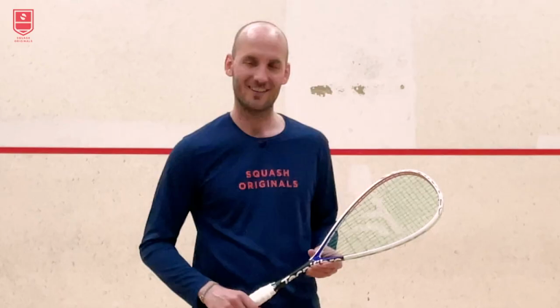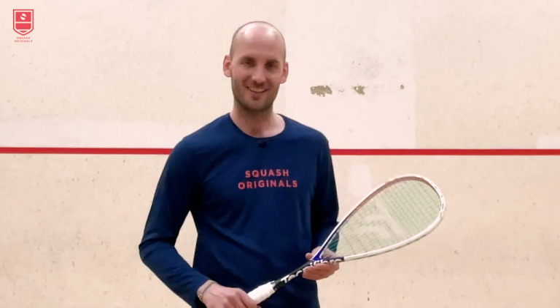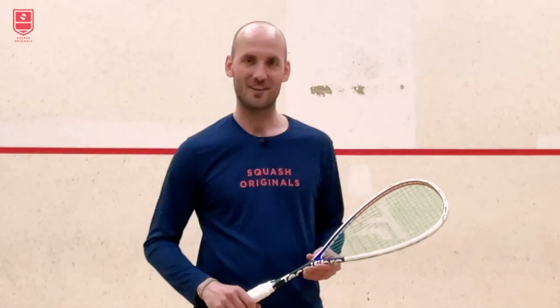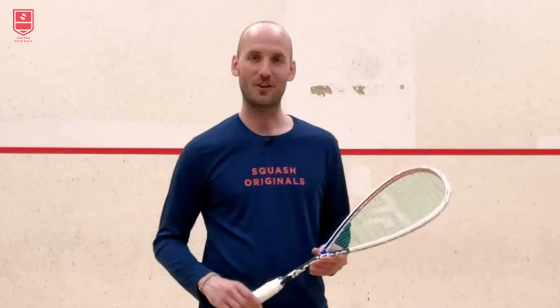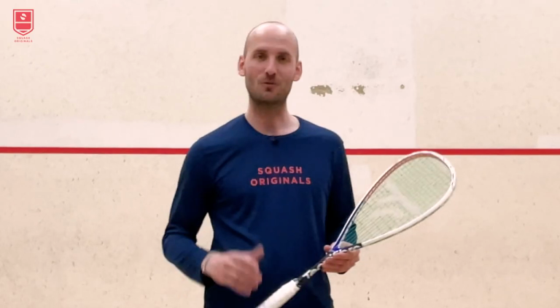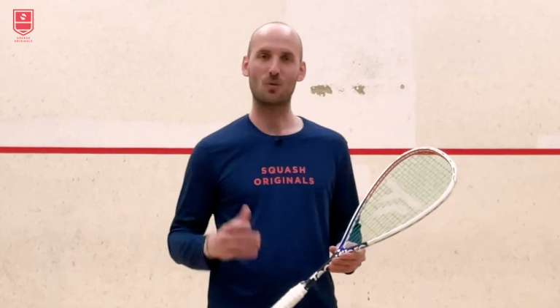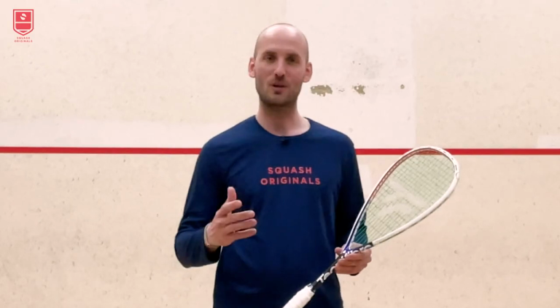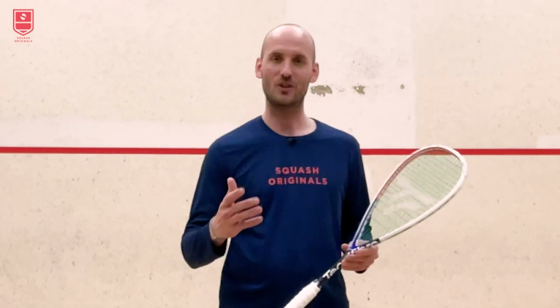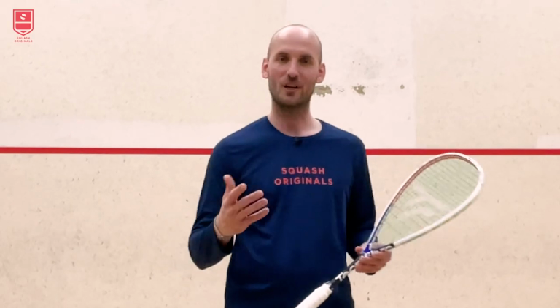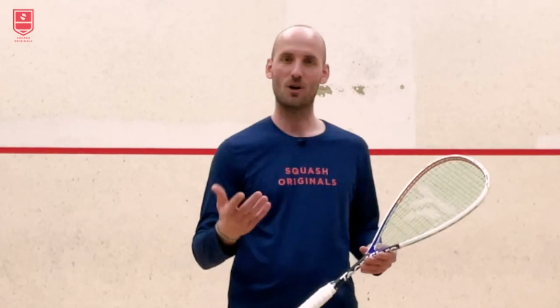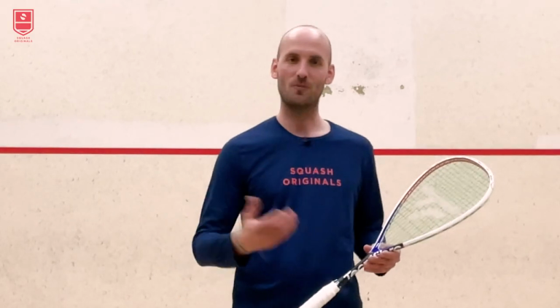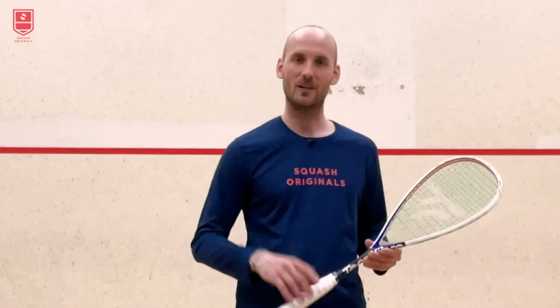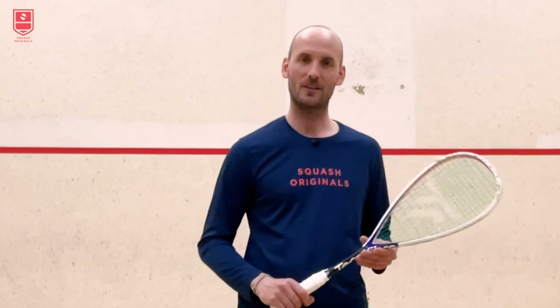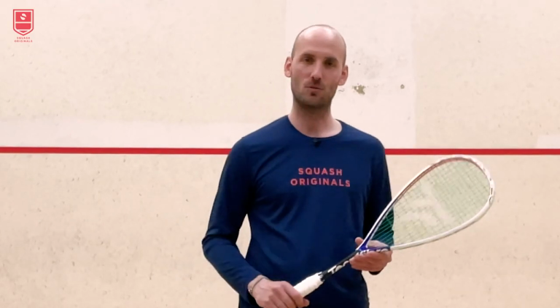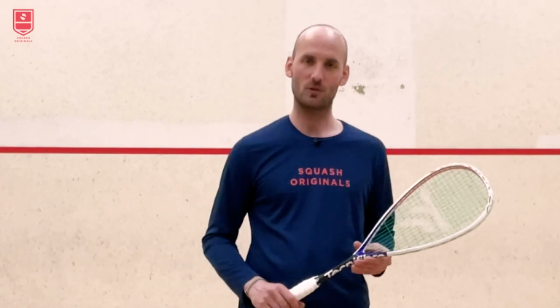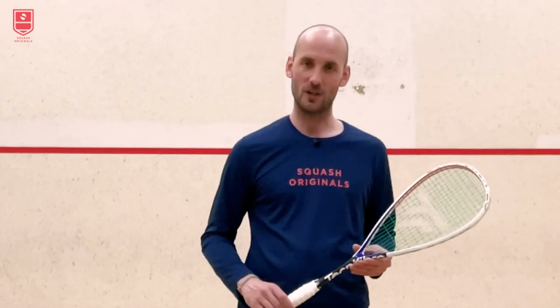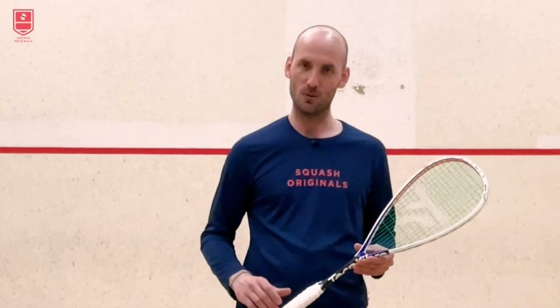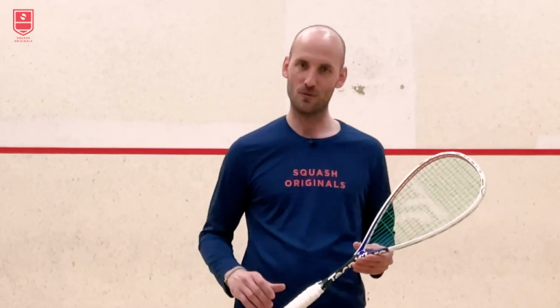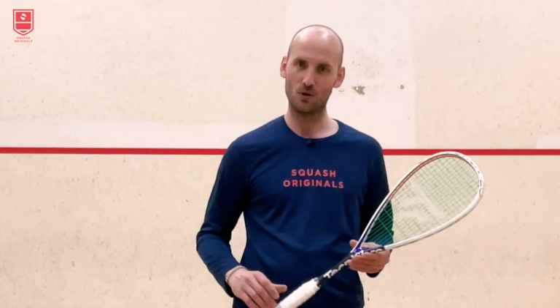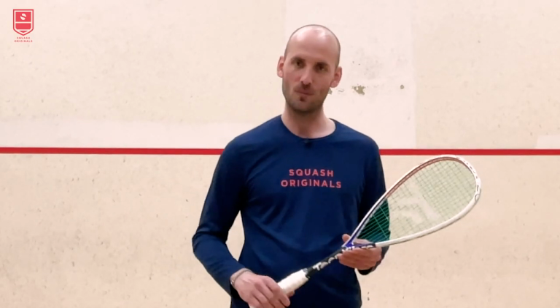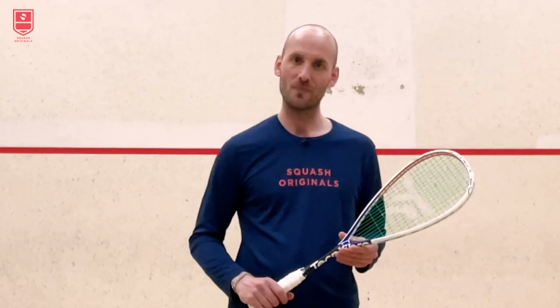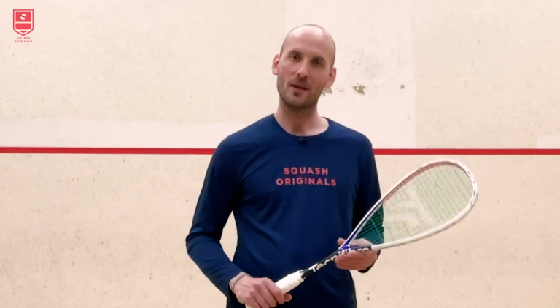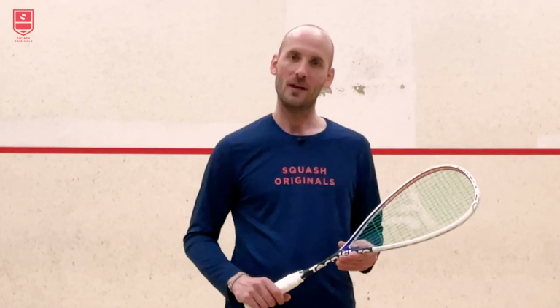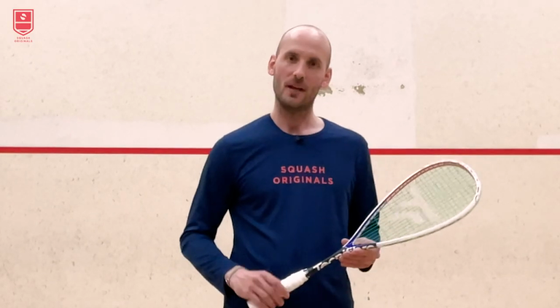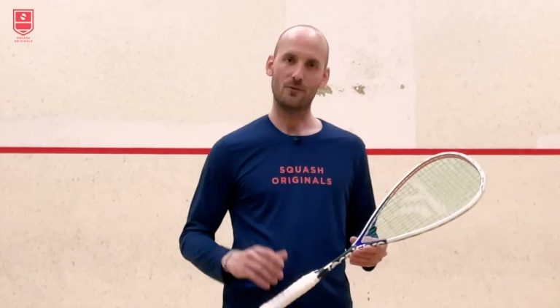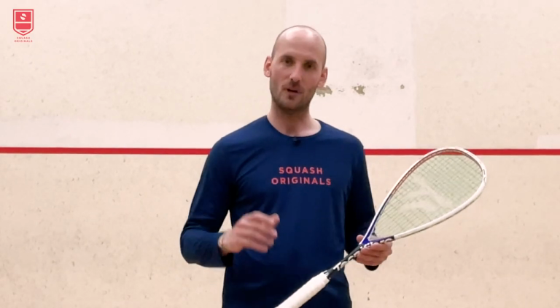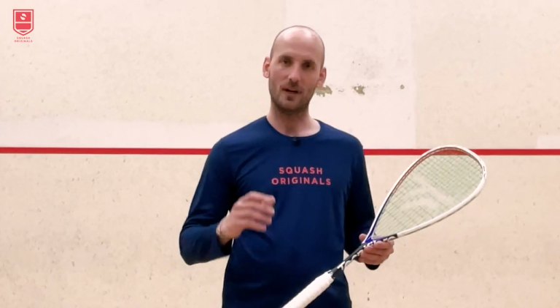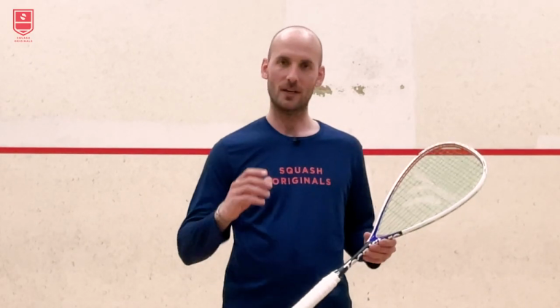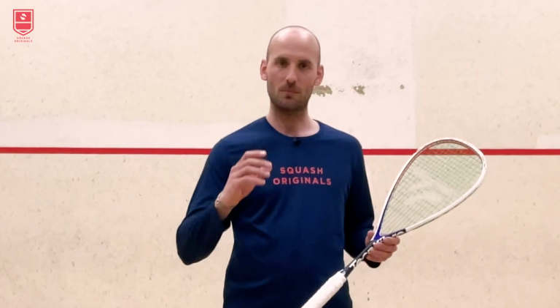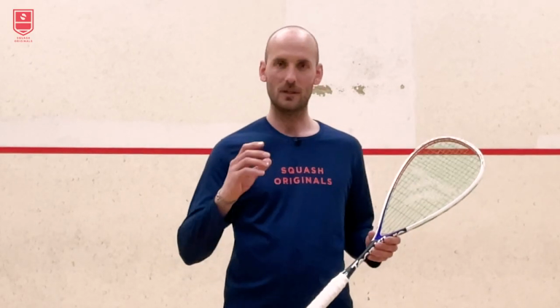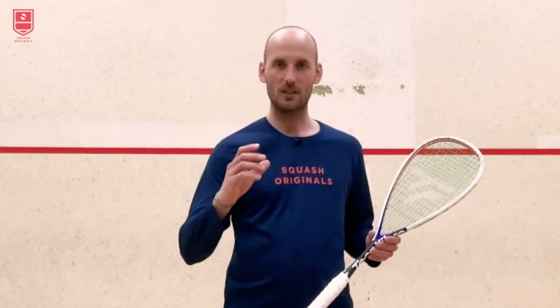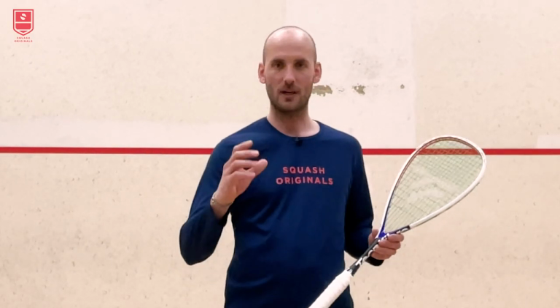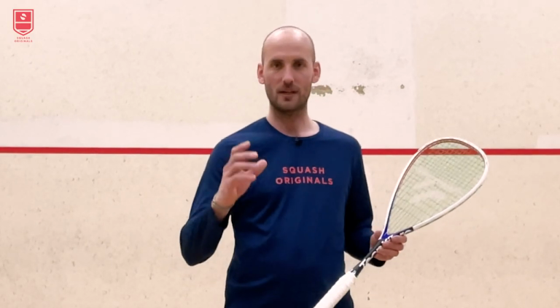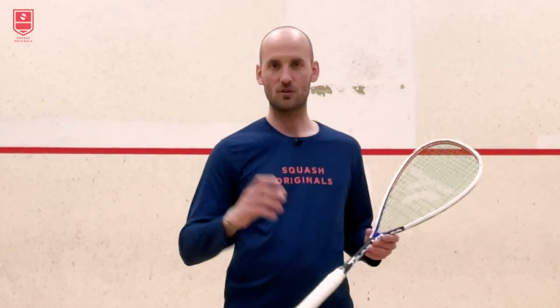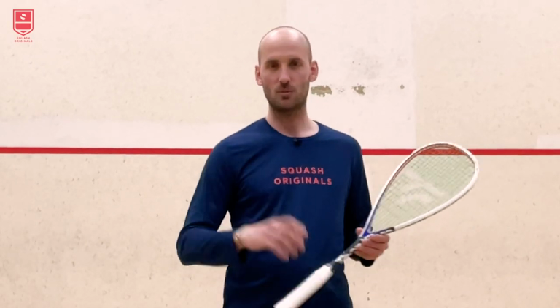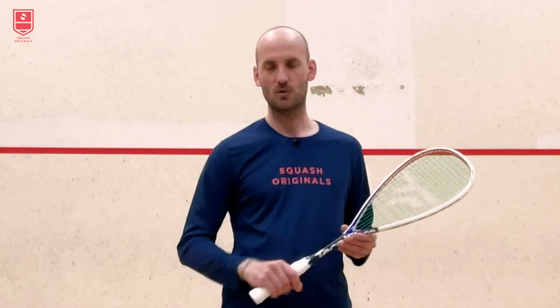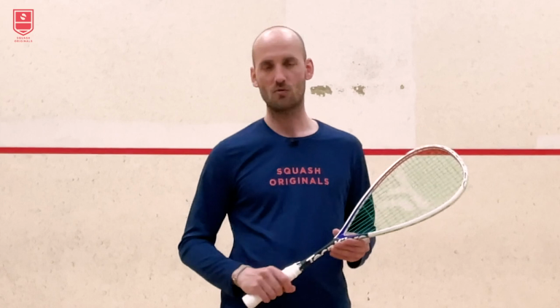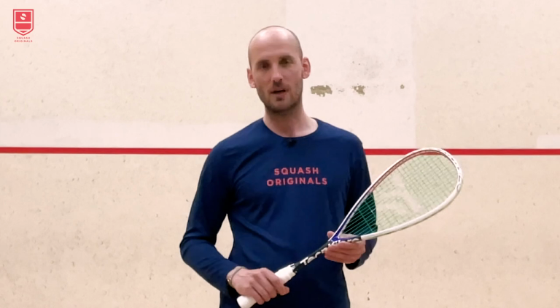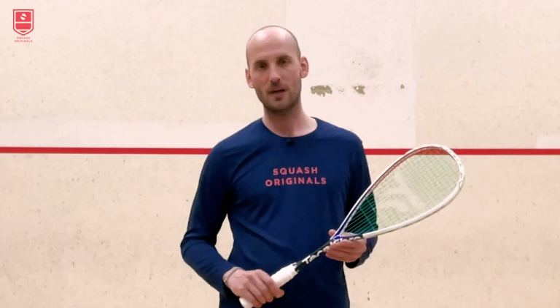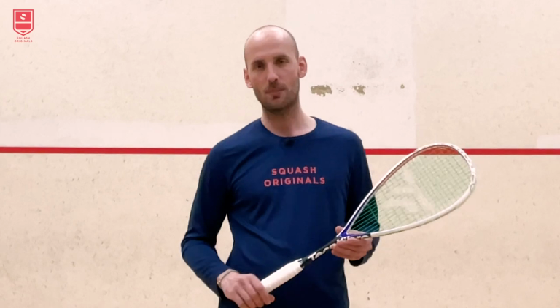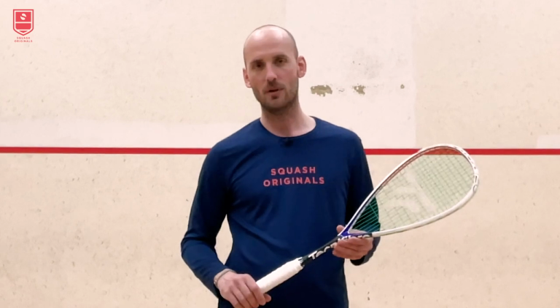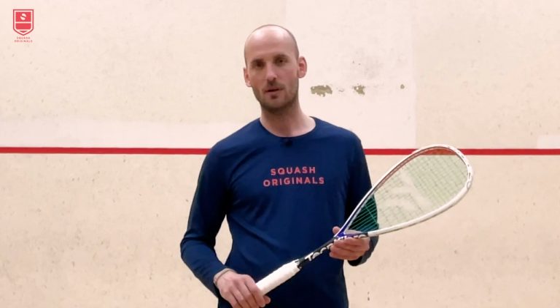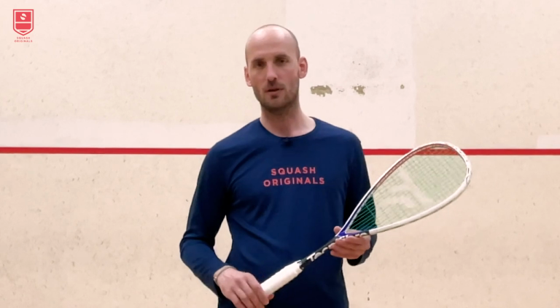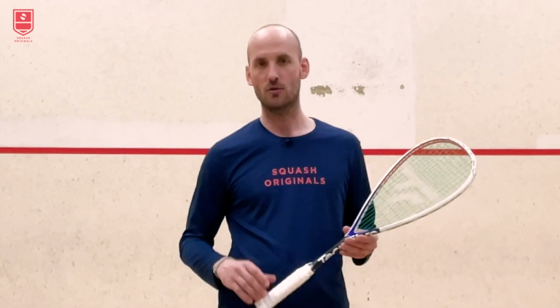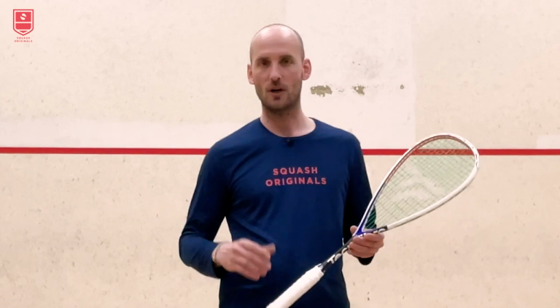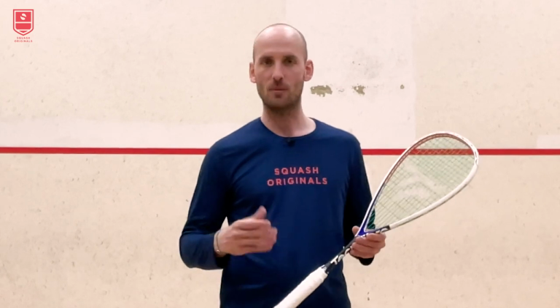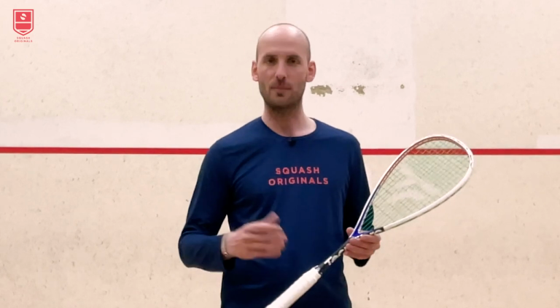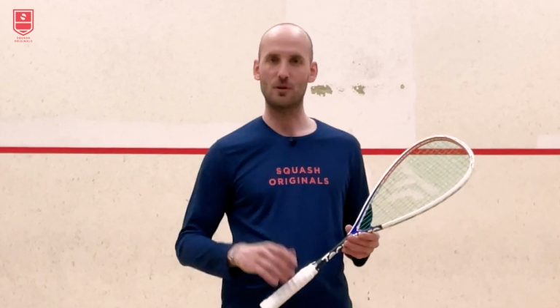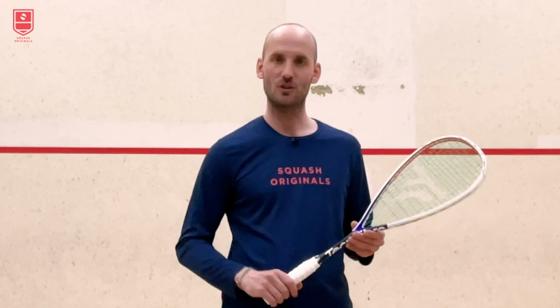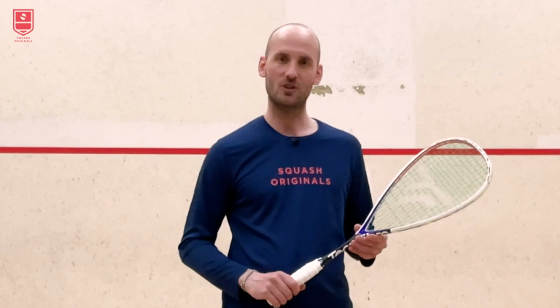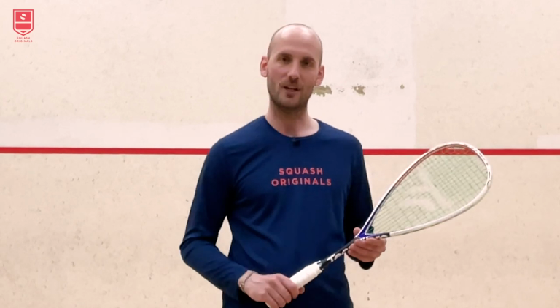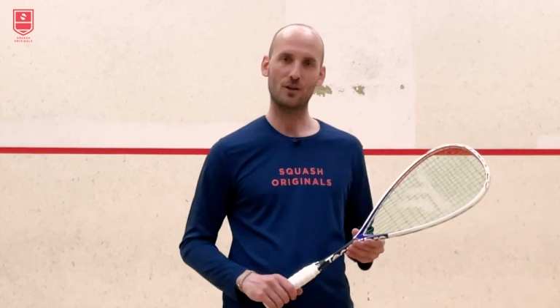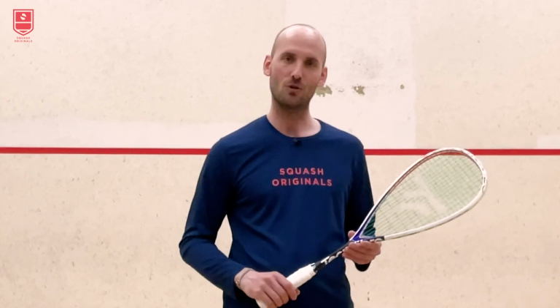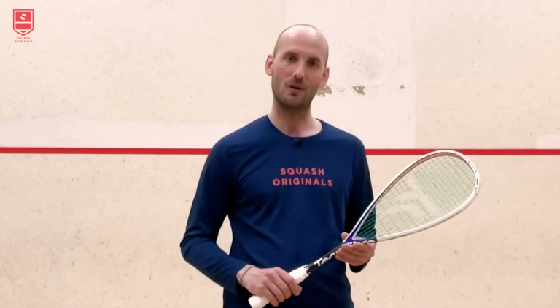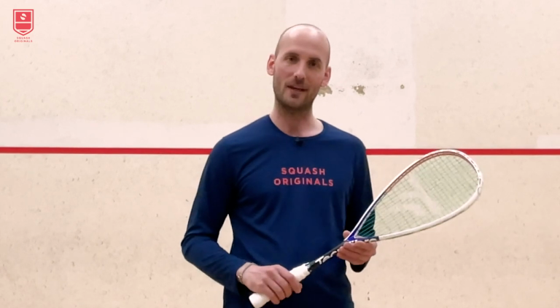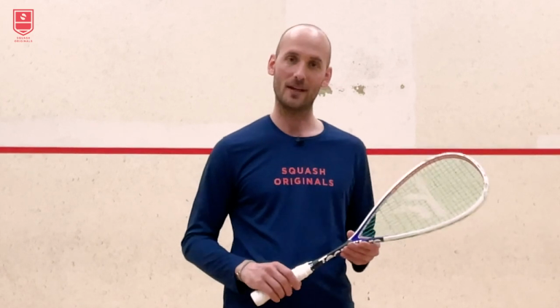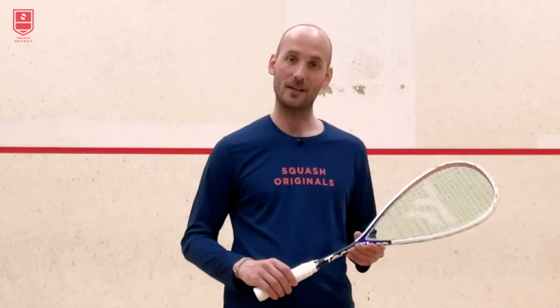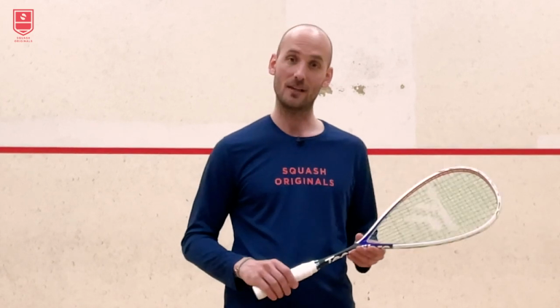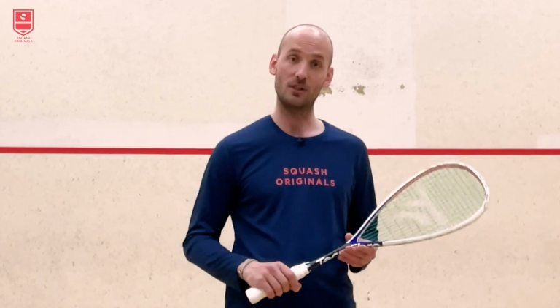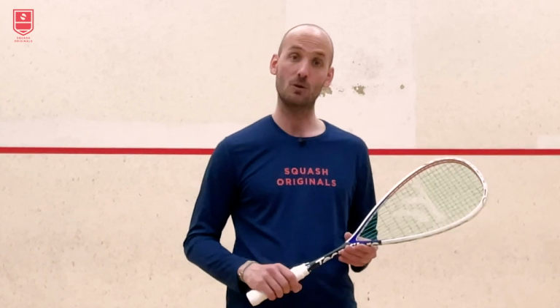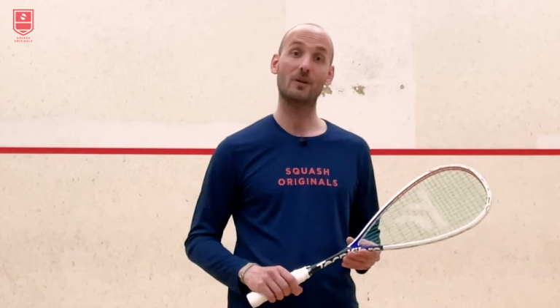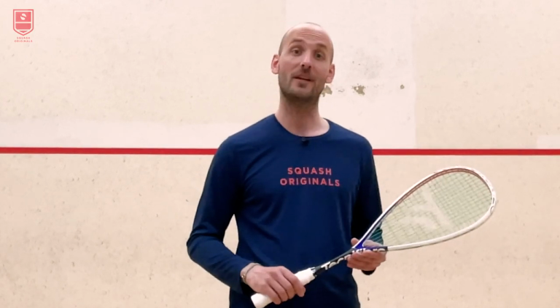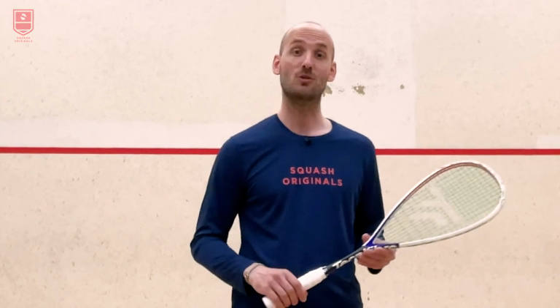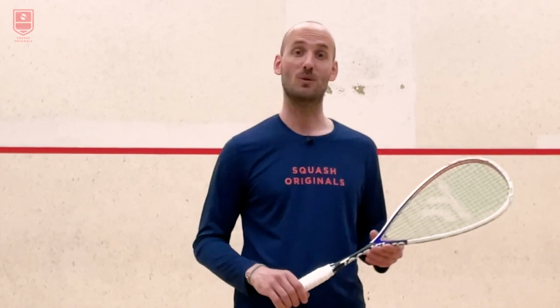Thanks for watching — hopefully this was helpful. If you like it, please like and subscribe to help me build this channel, and I'll see you on the next one.